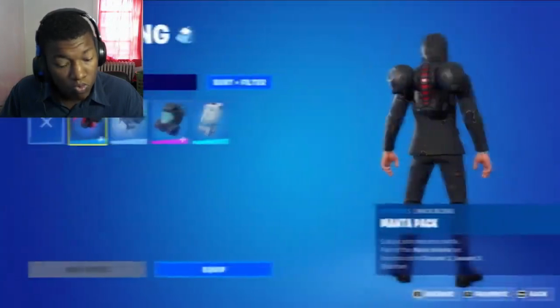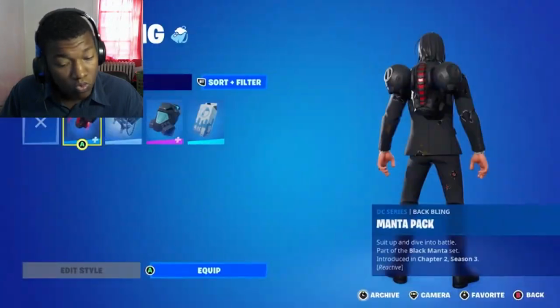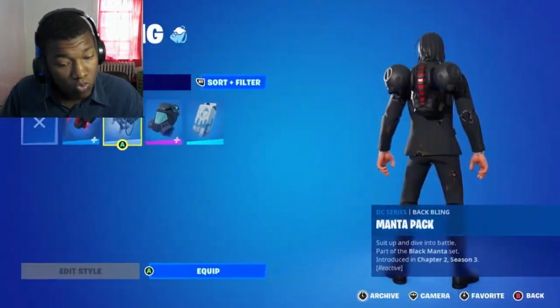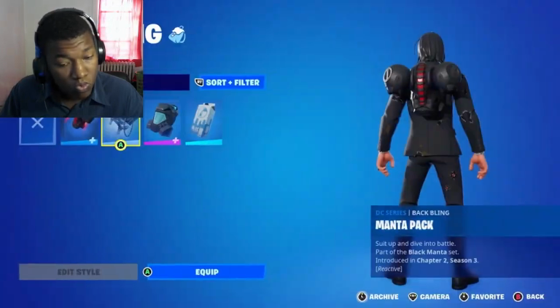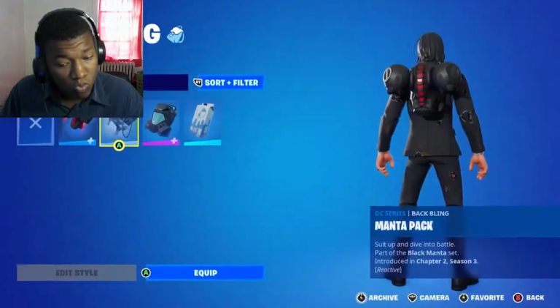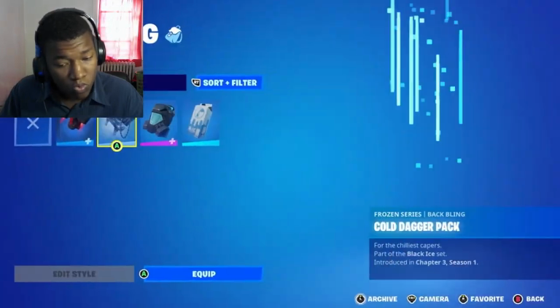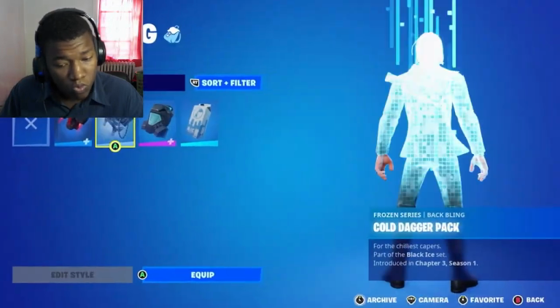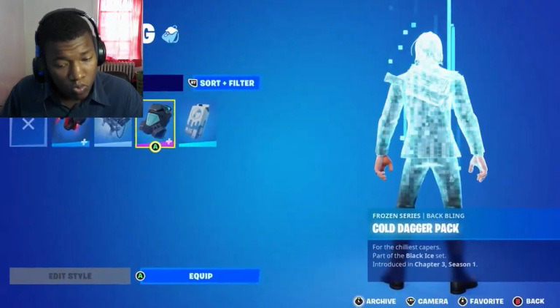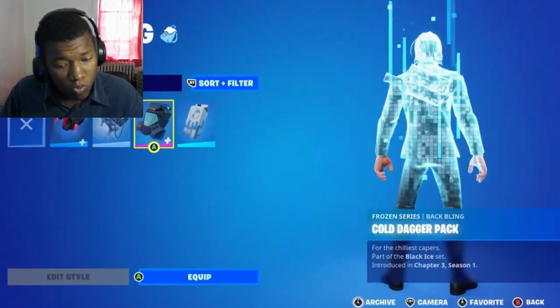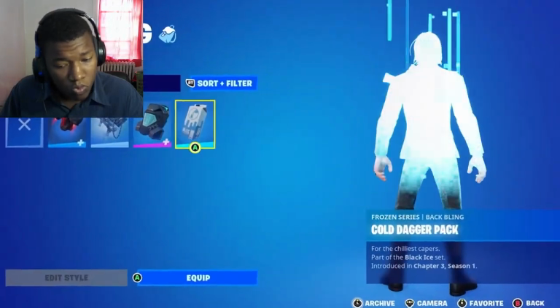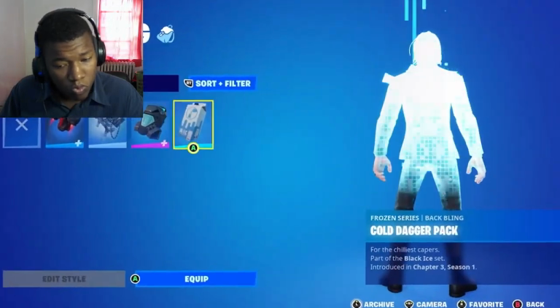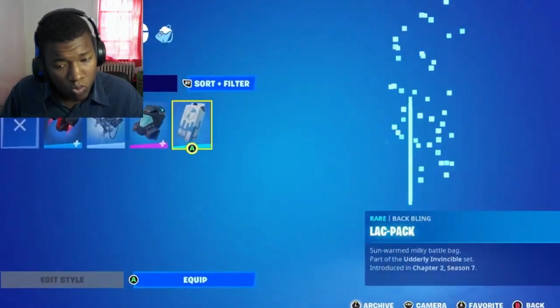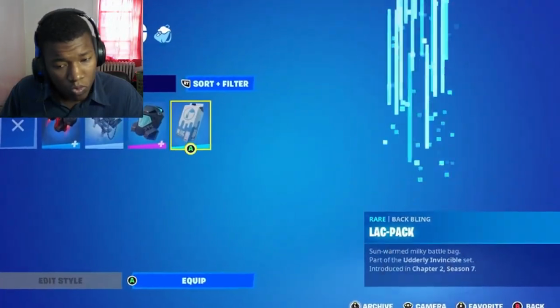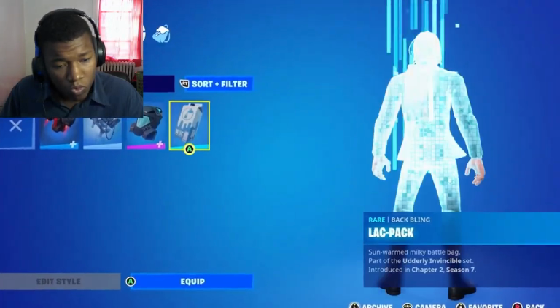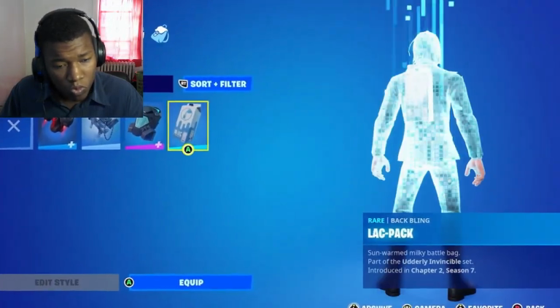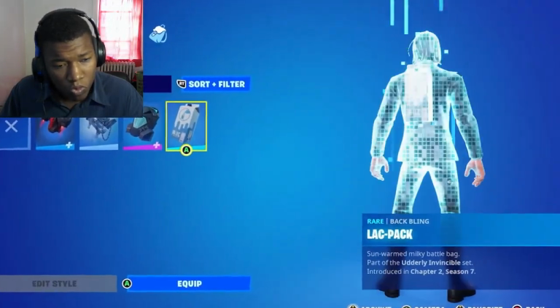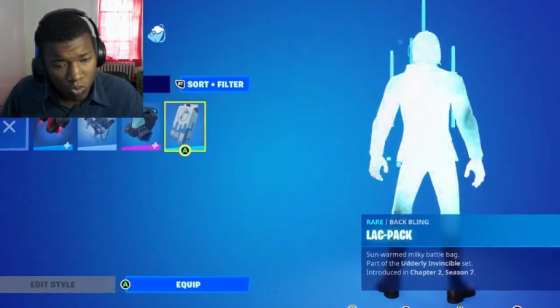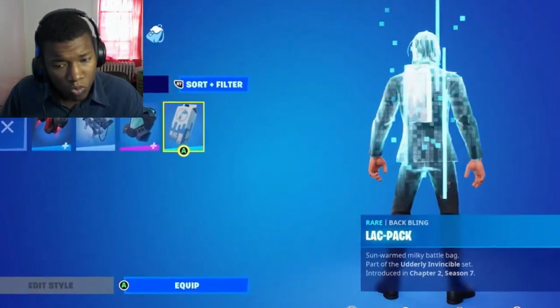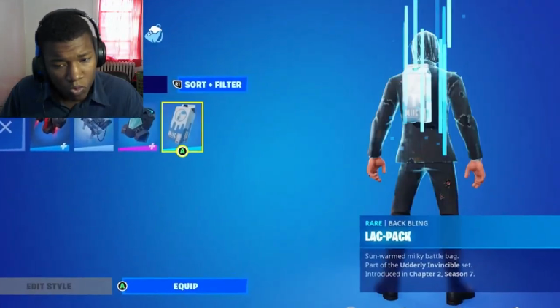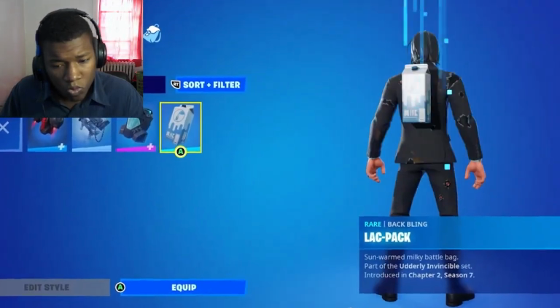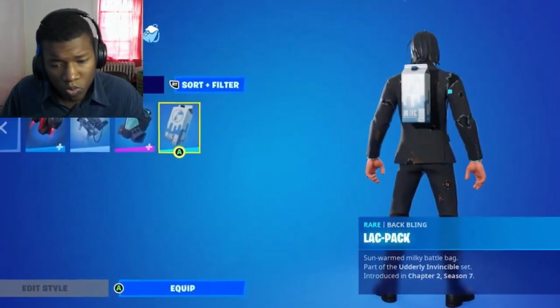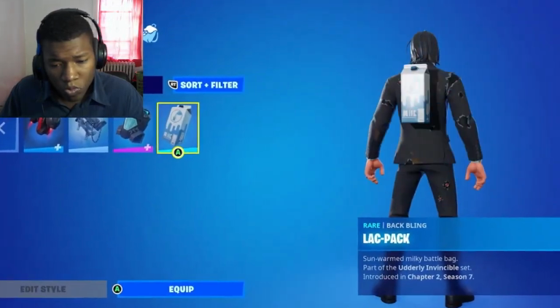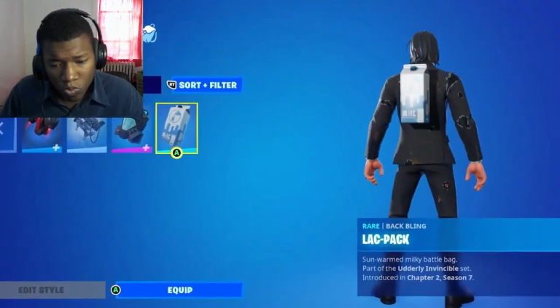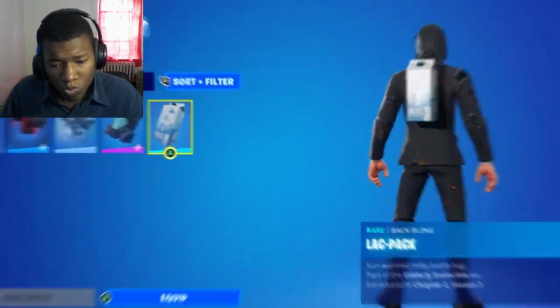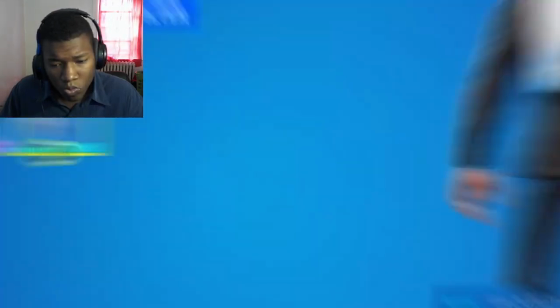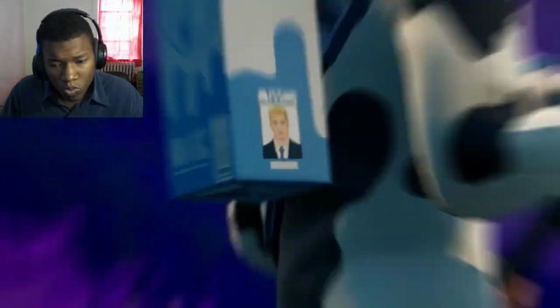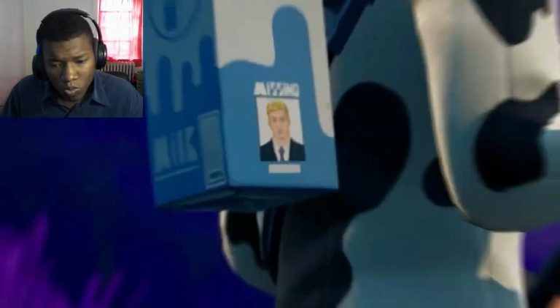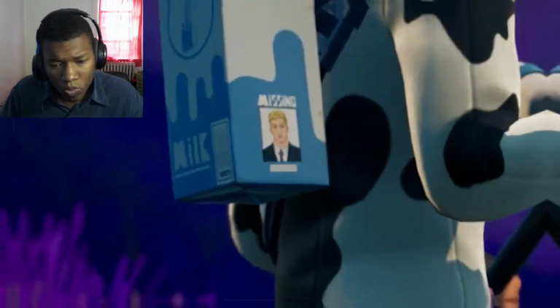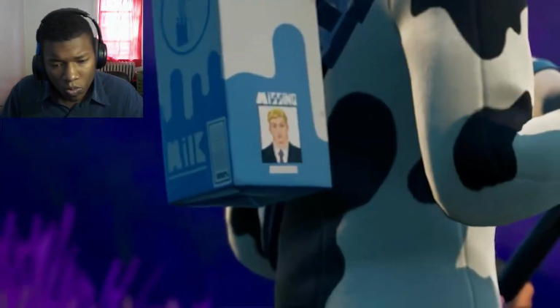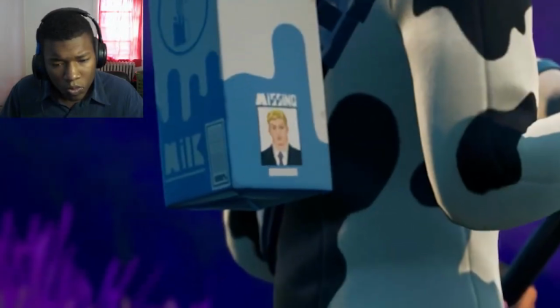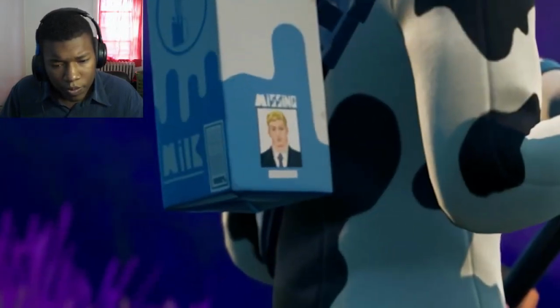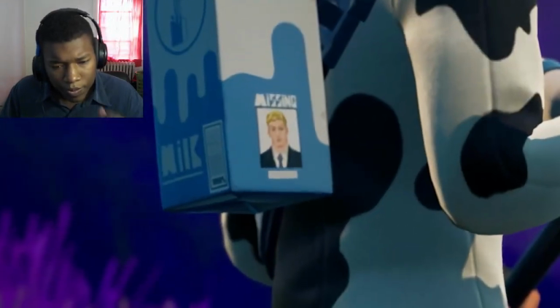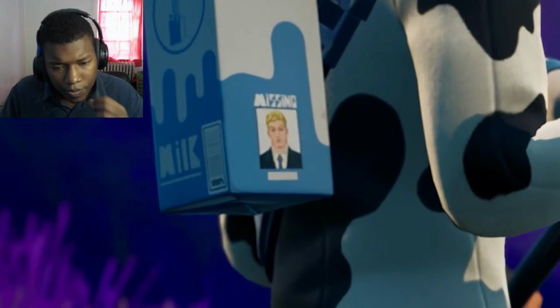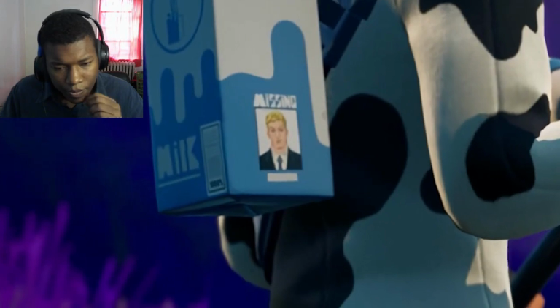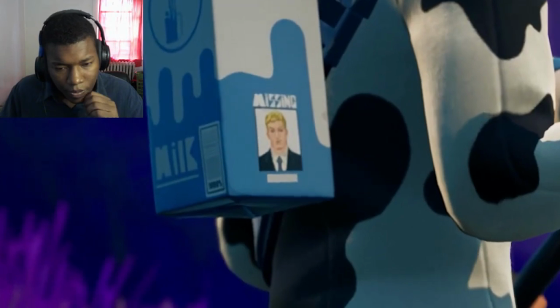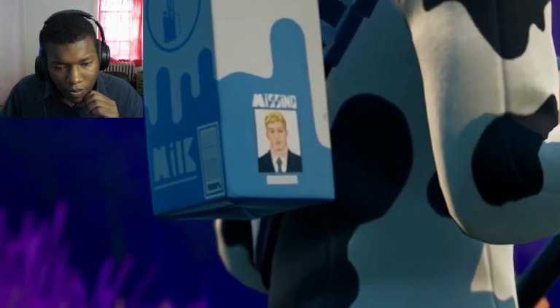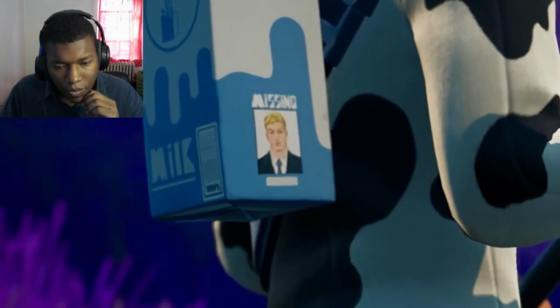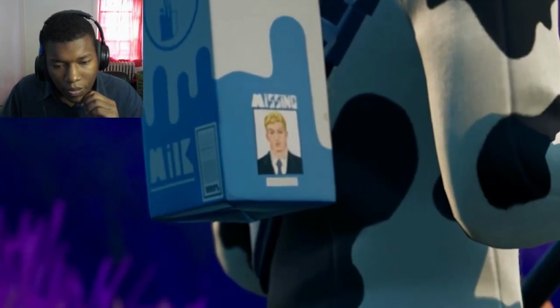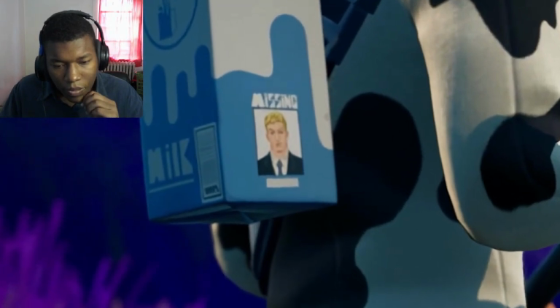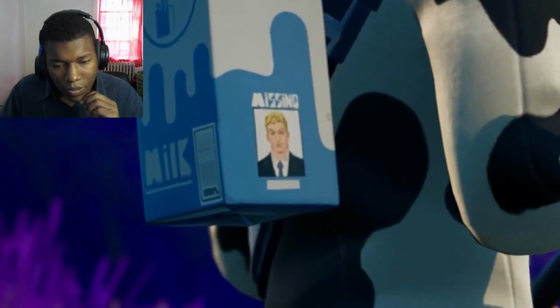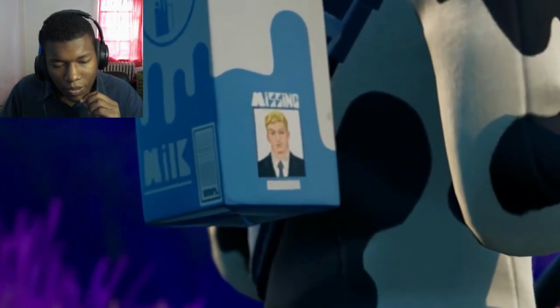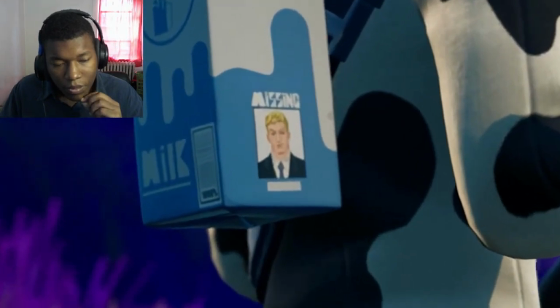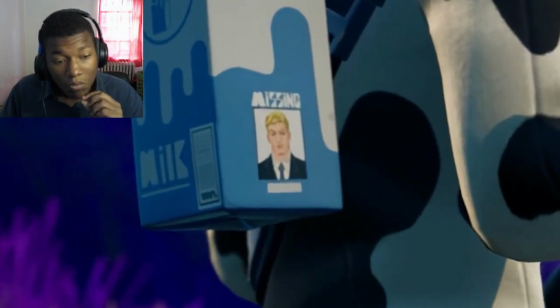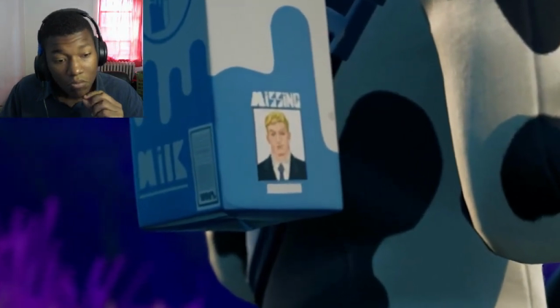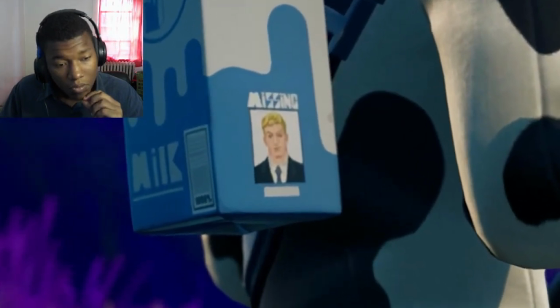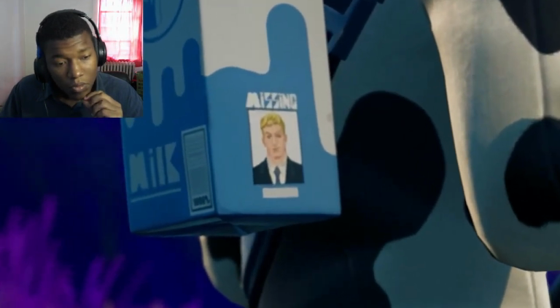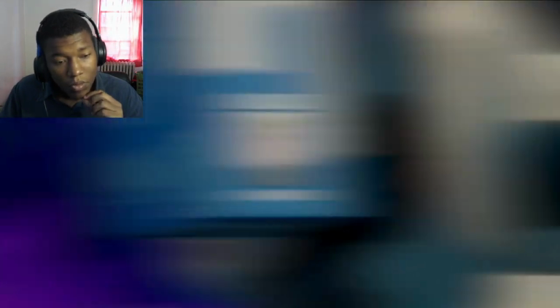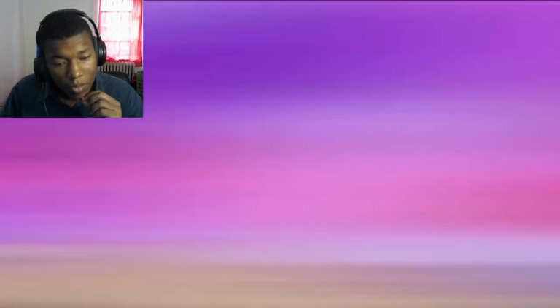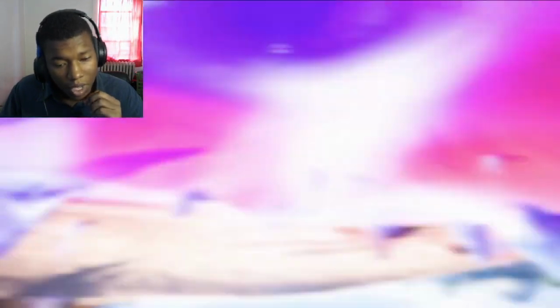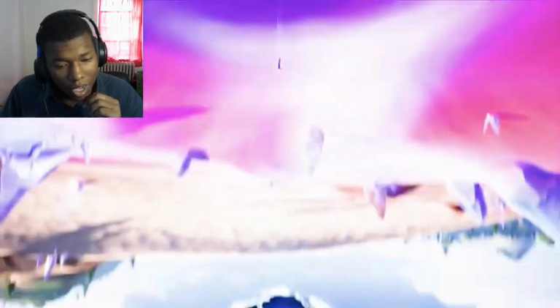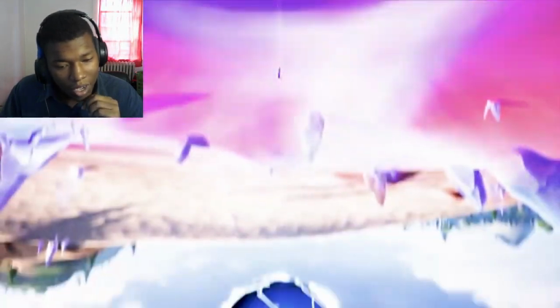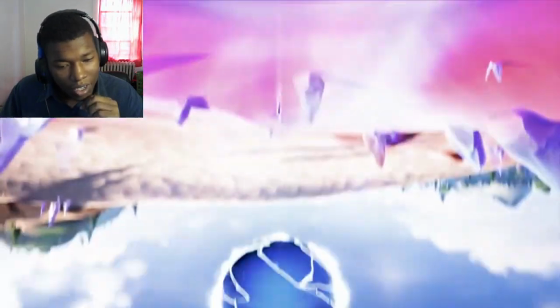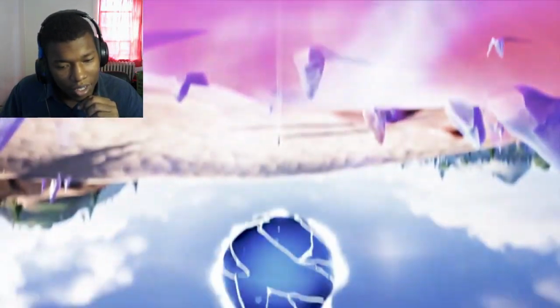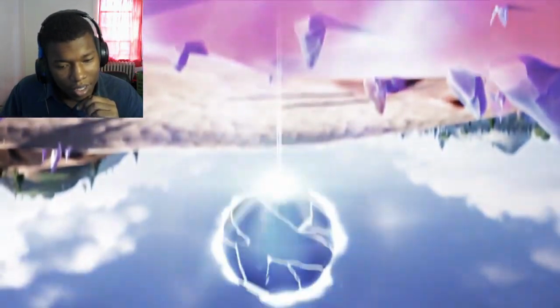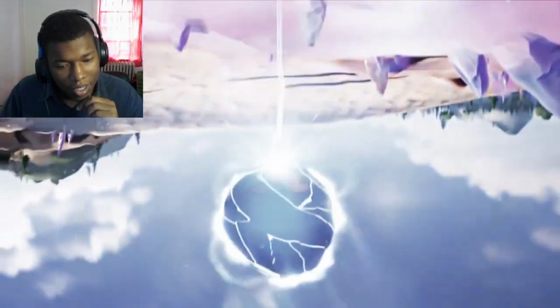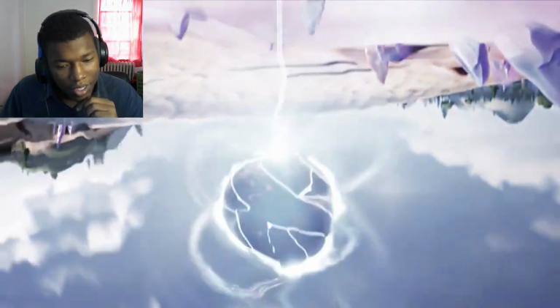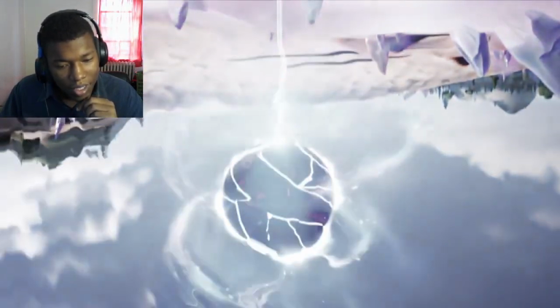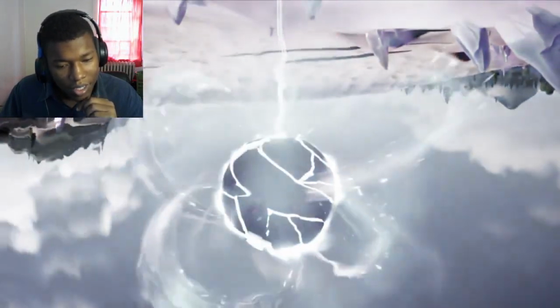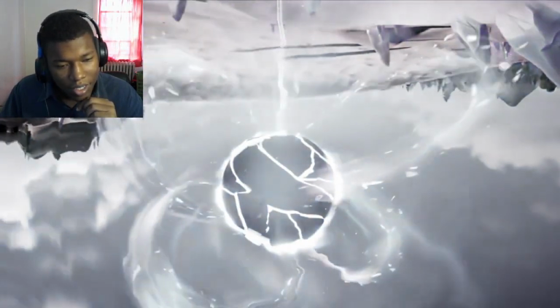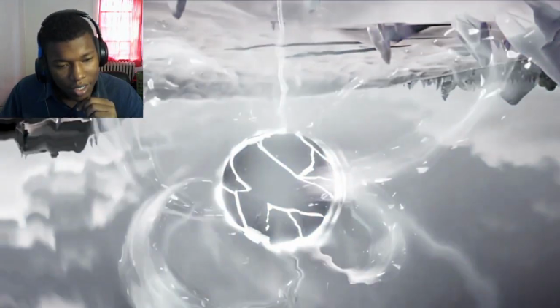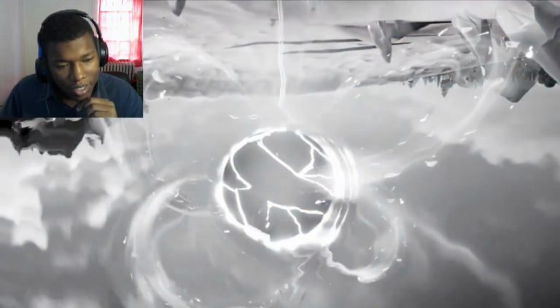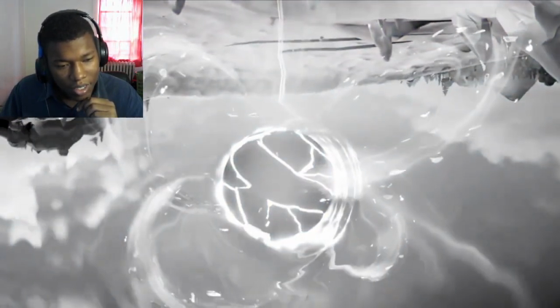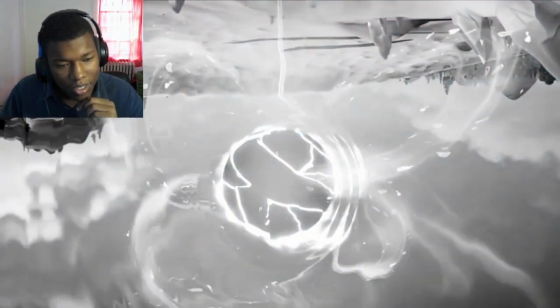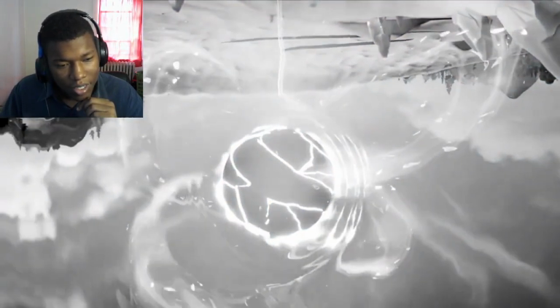One of my favorite details is found when you equip the lac pack. On the side of the carton is a missing poster for Jonesy, which is from when he entered the loop and got trapped.